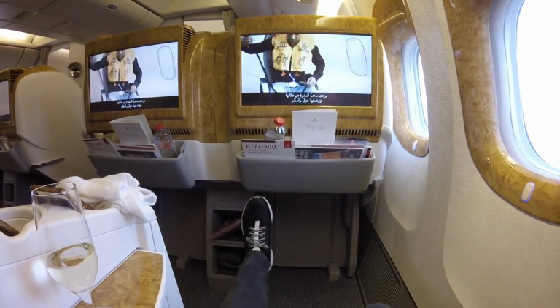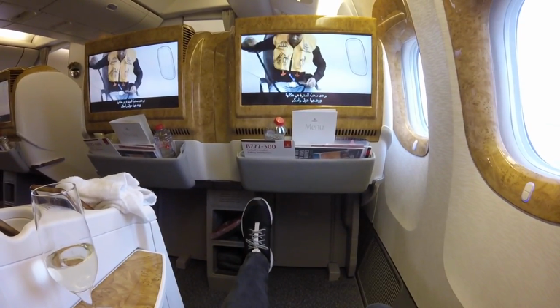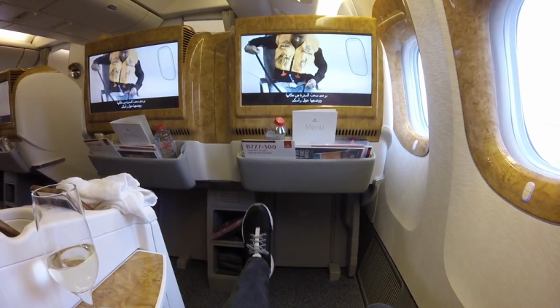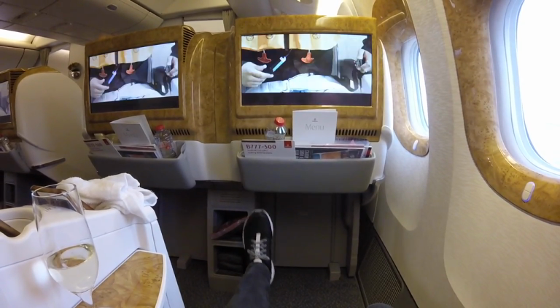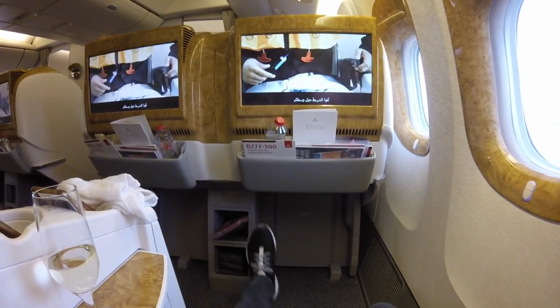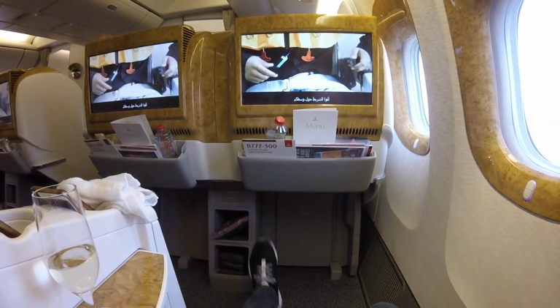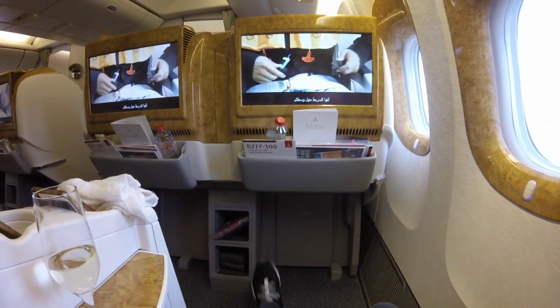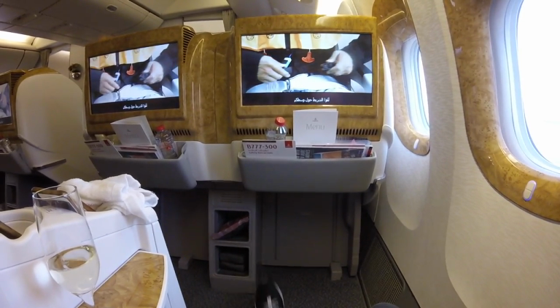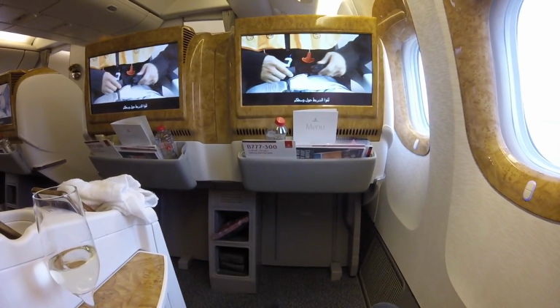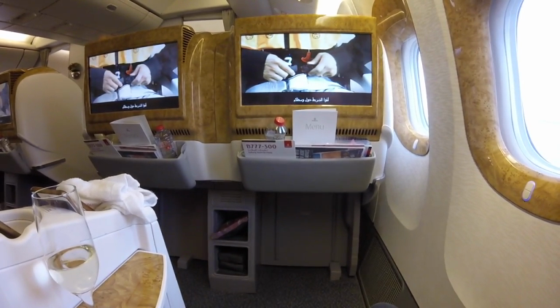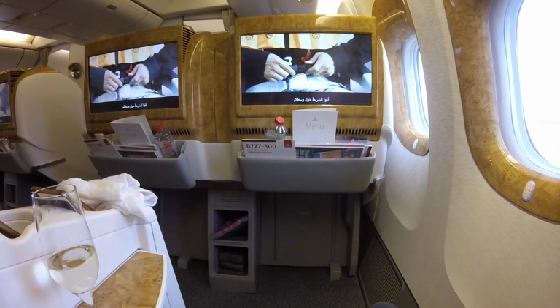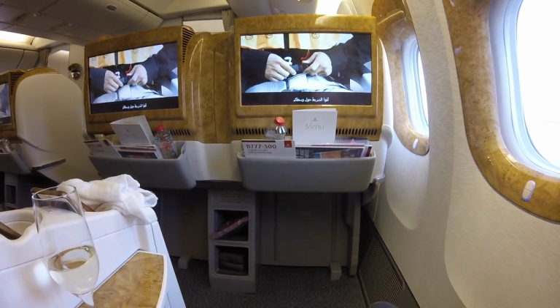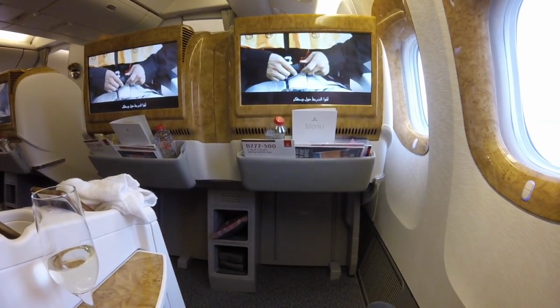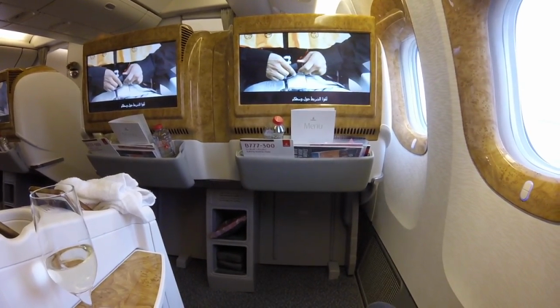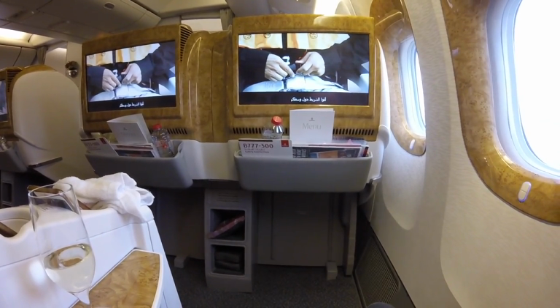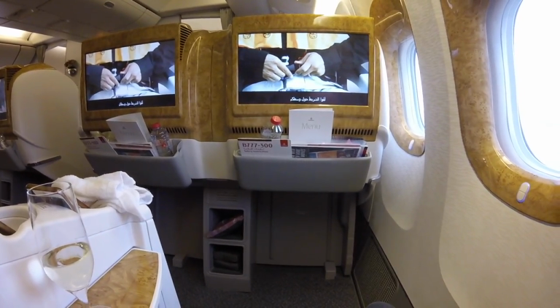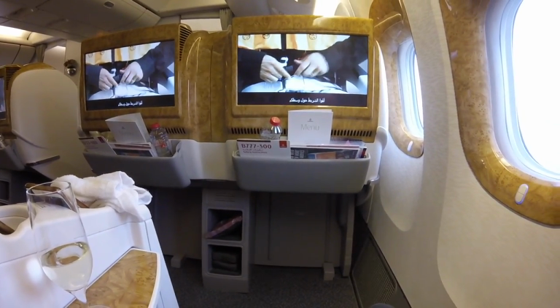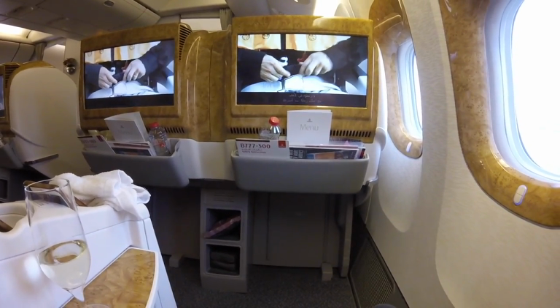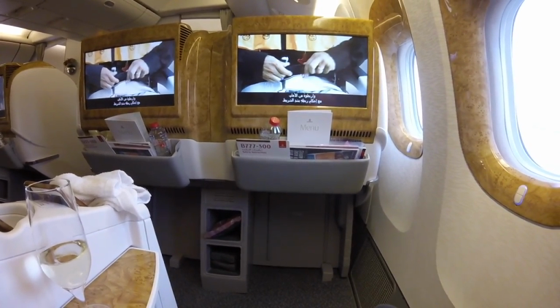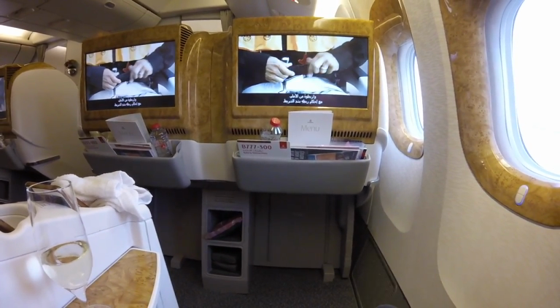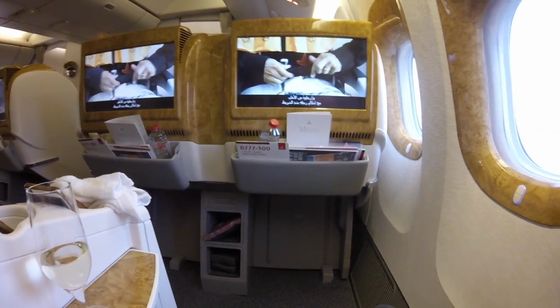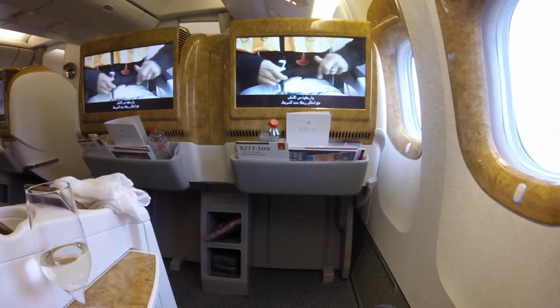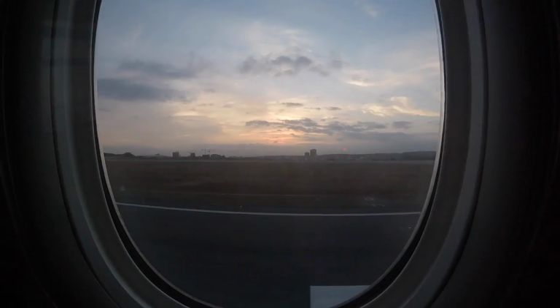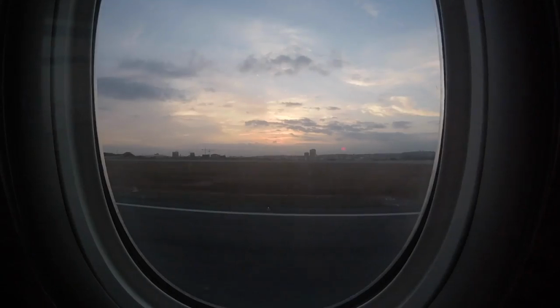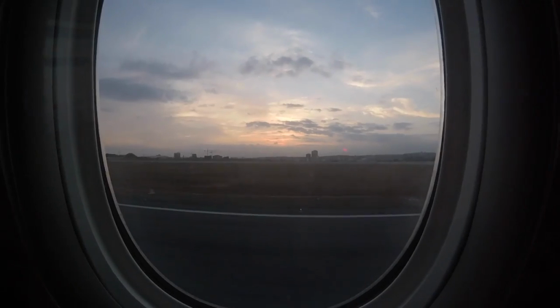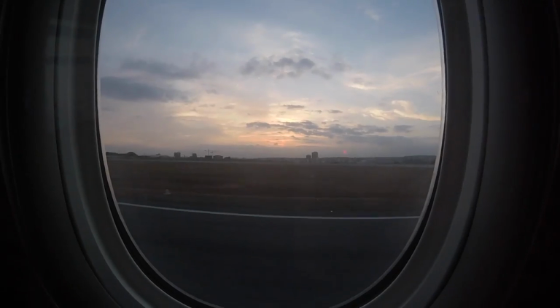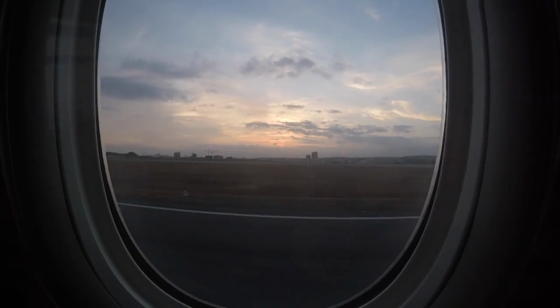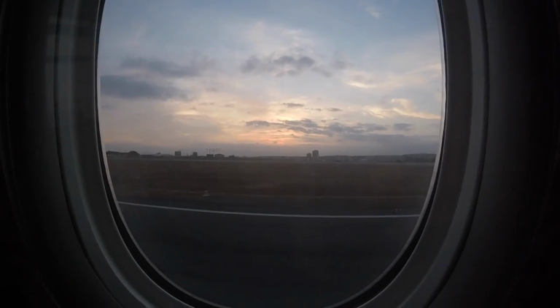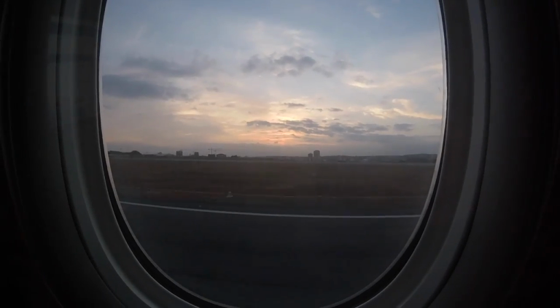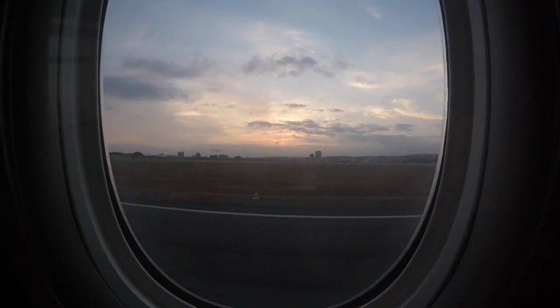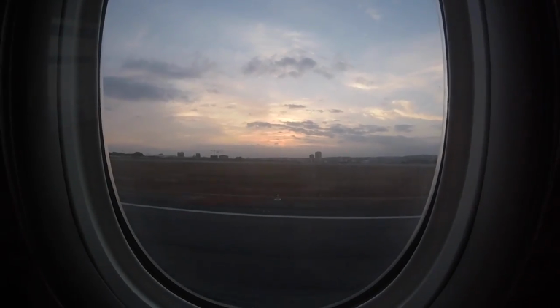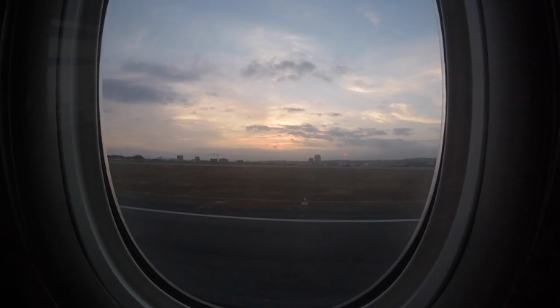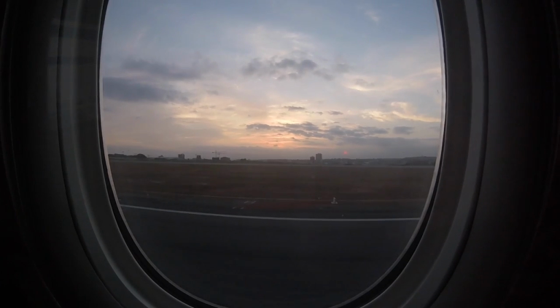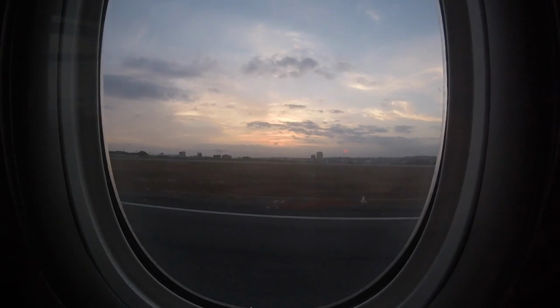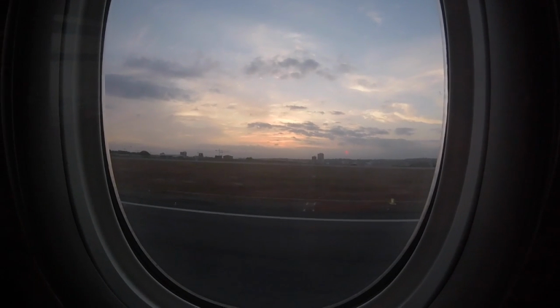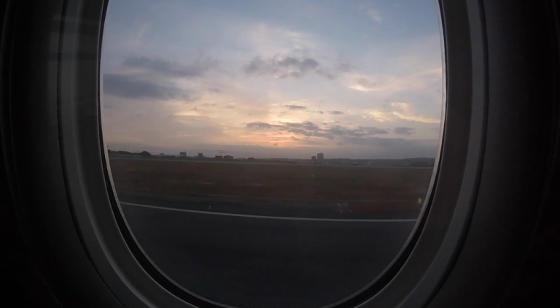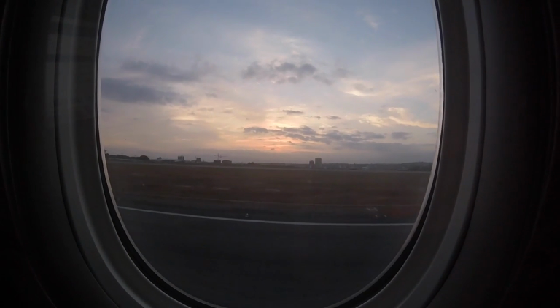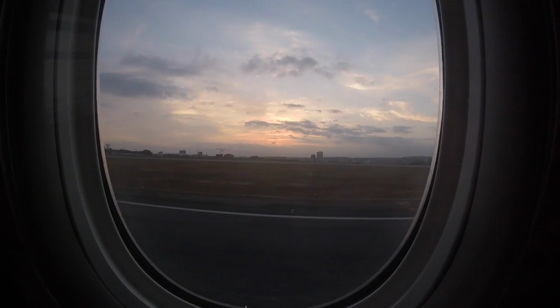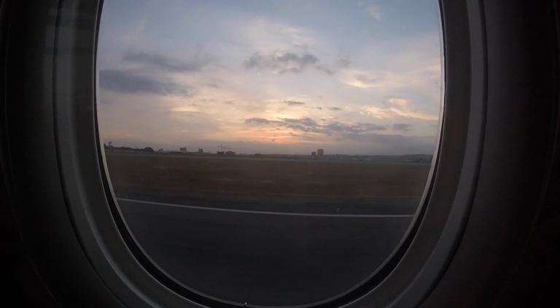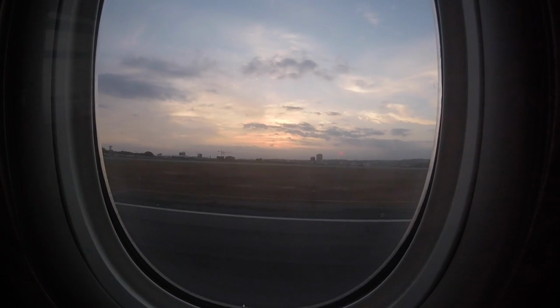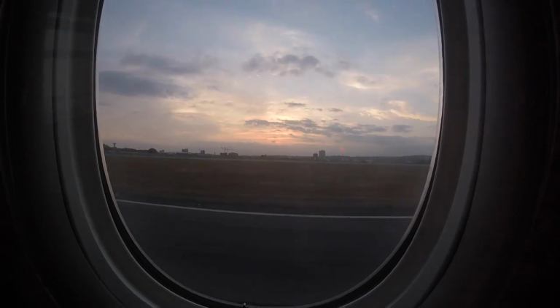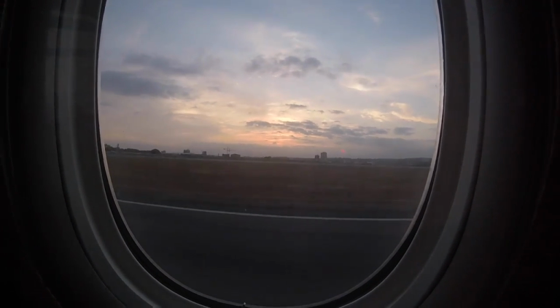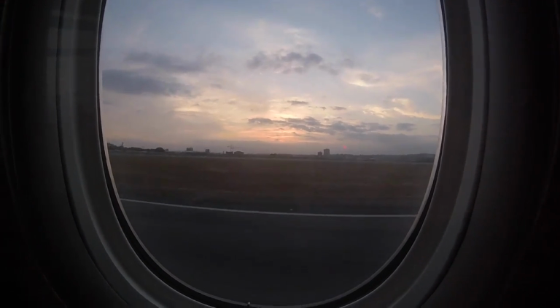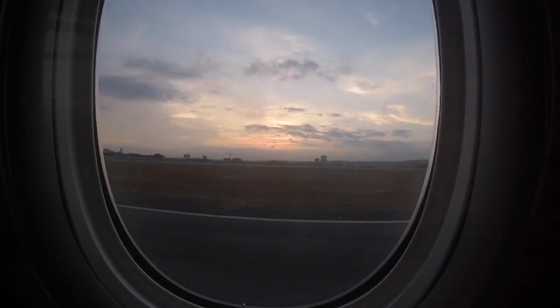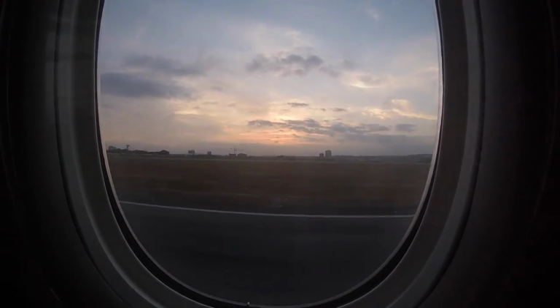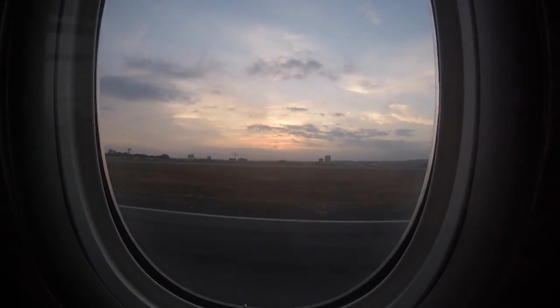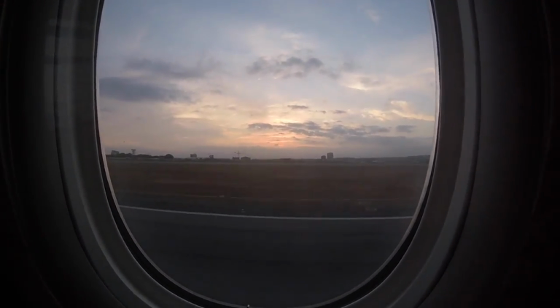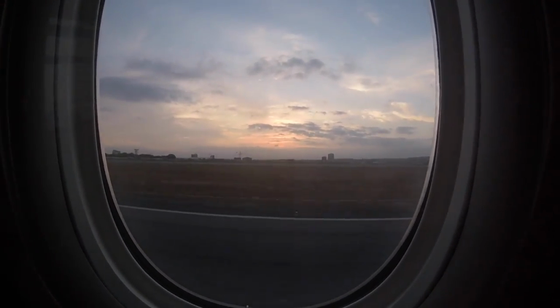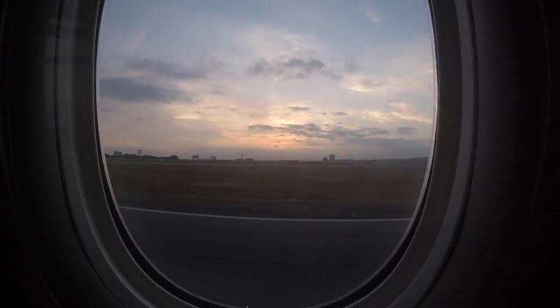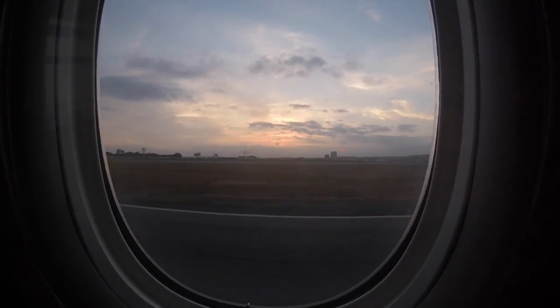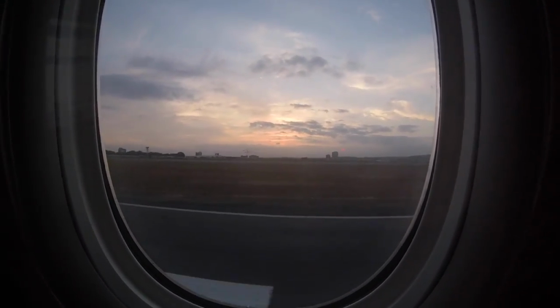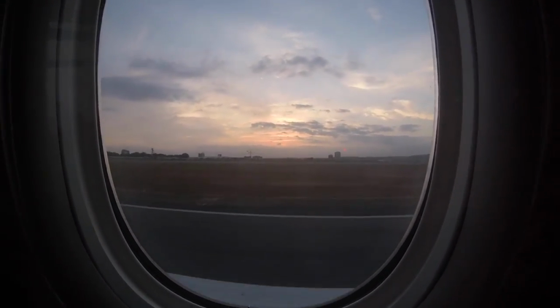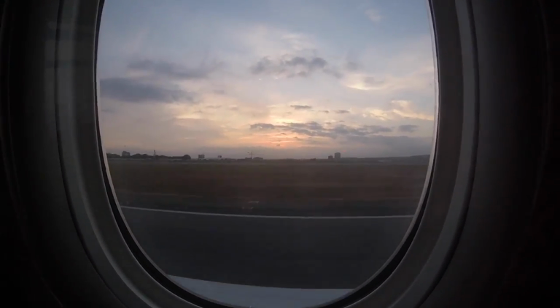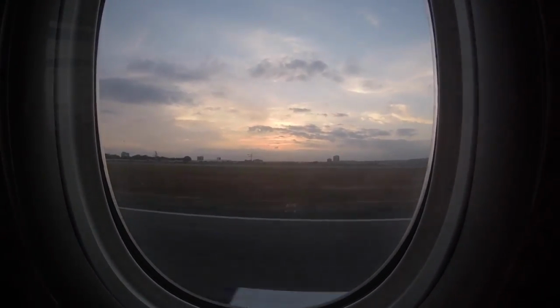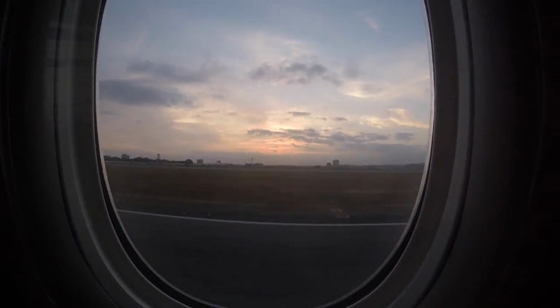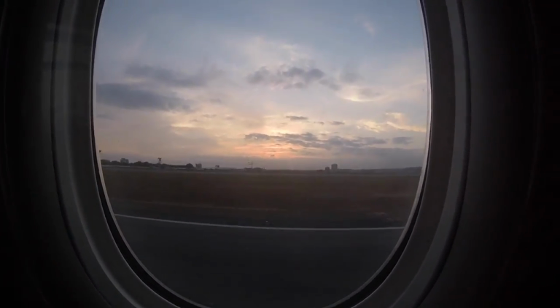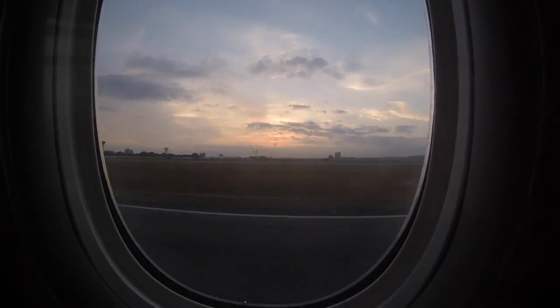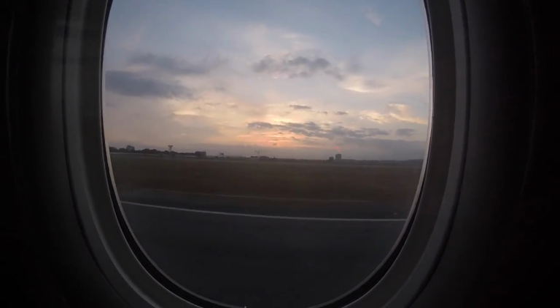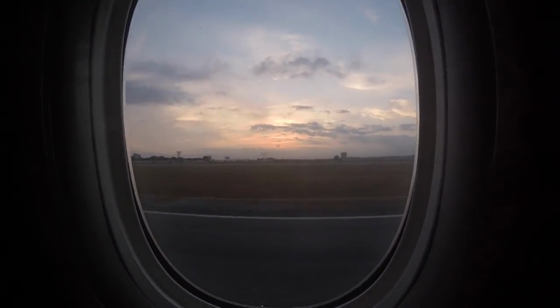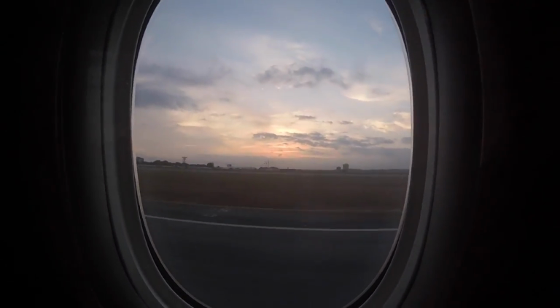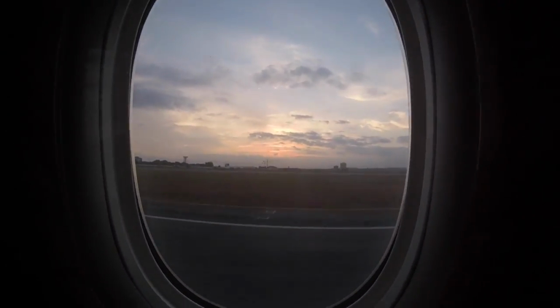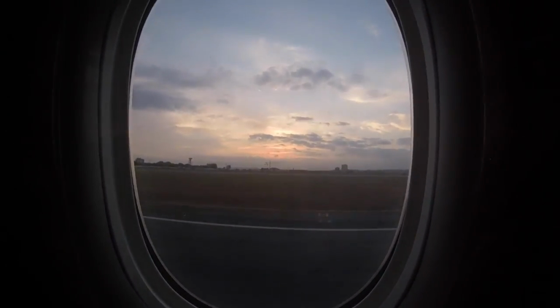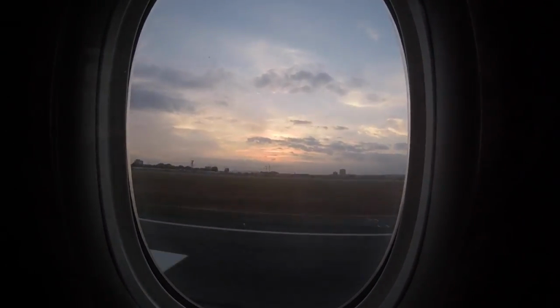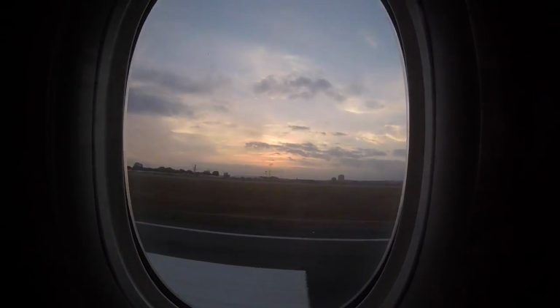This is a little time-lapse of us taking off as we're leaving the airport.